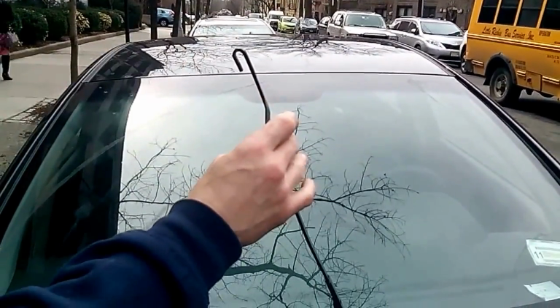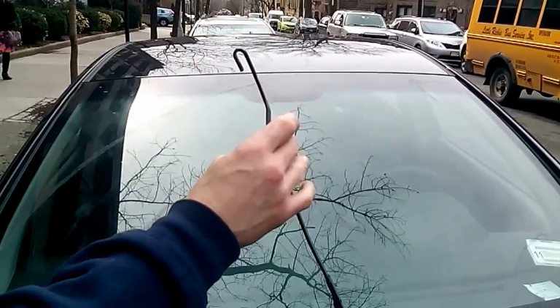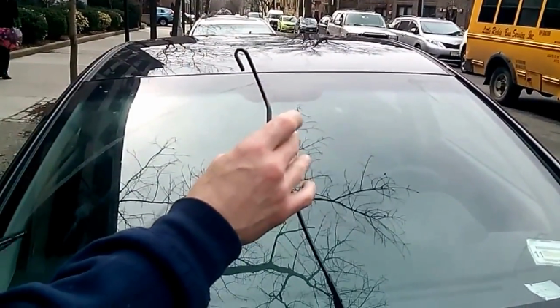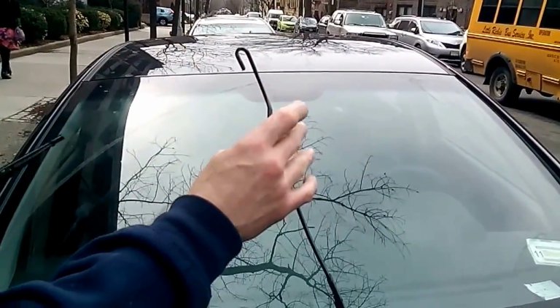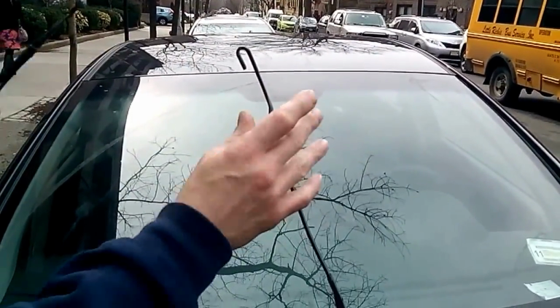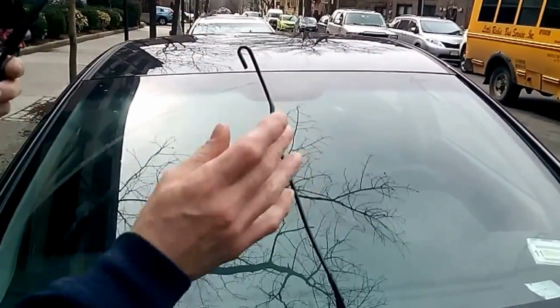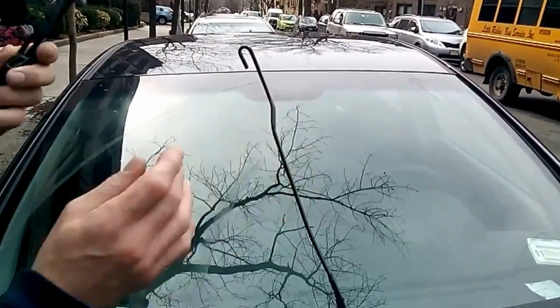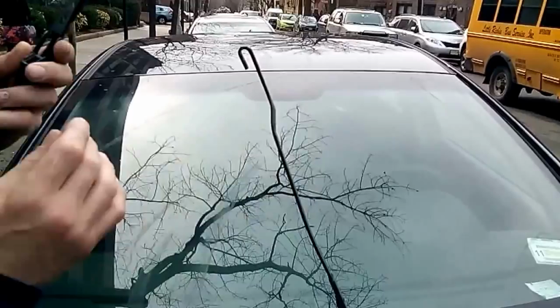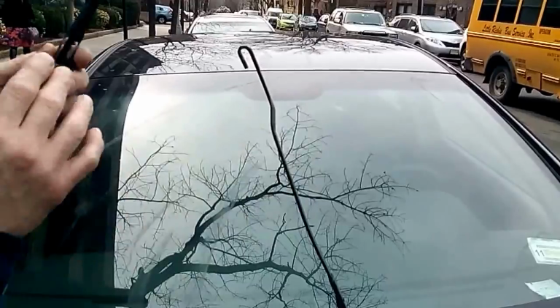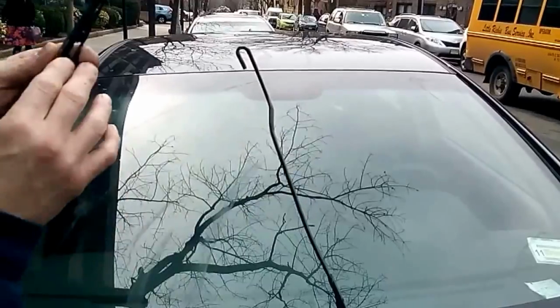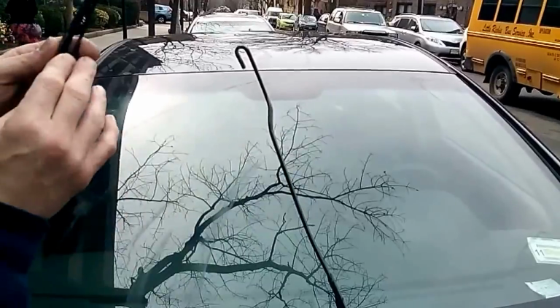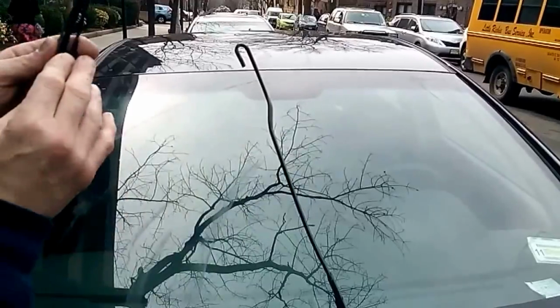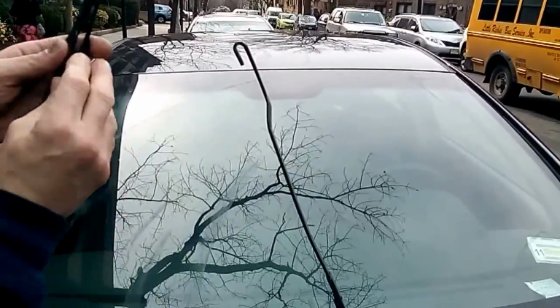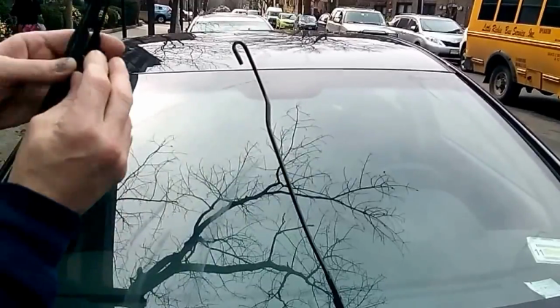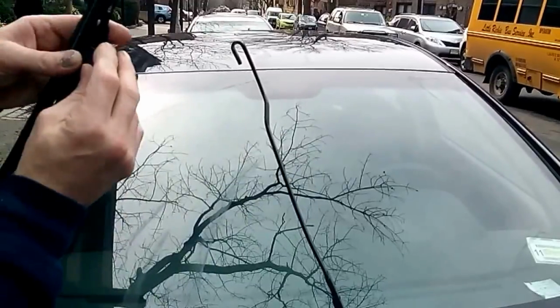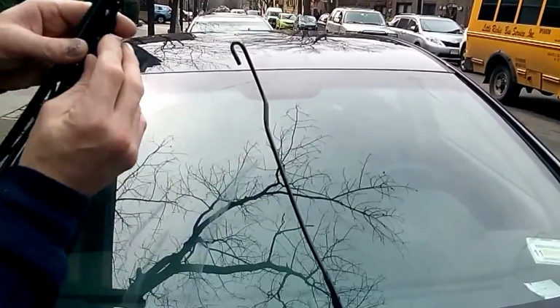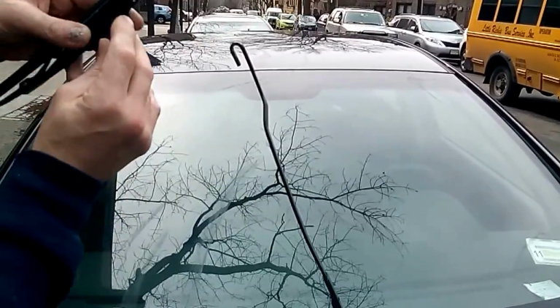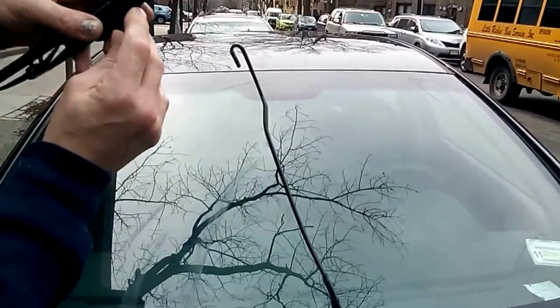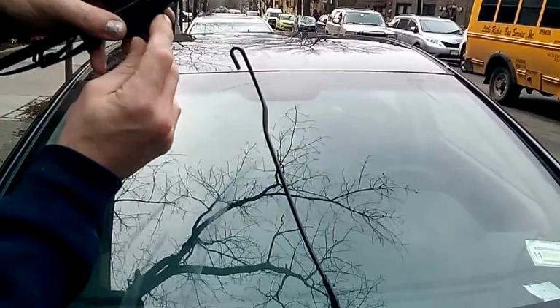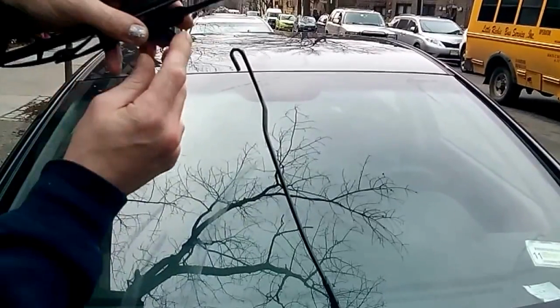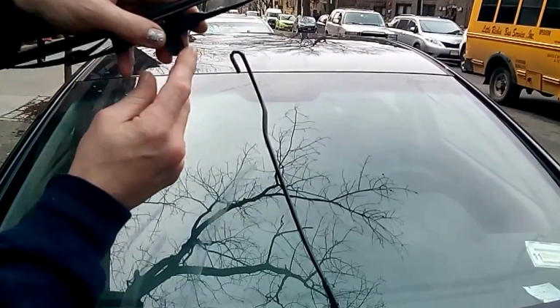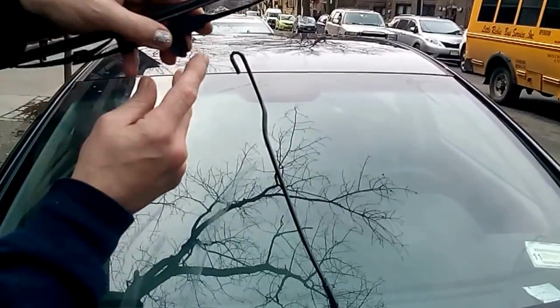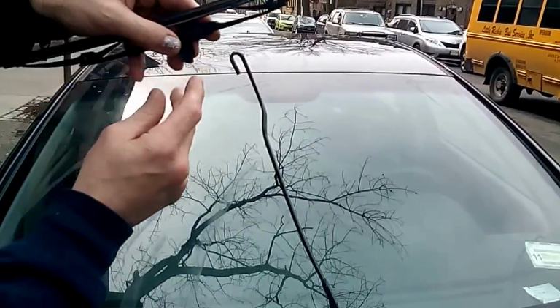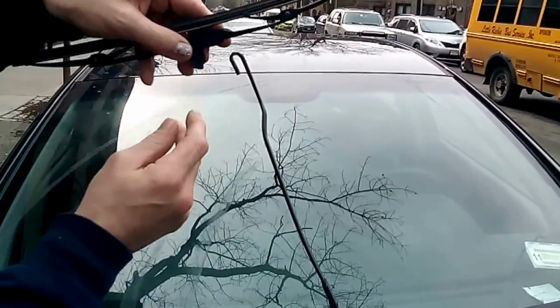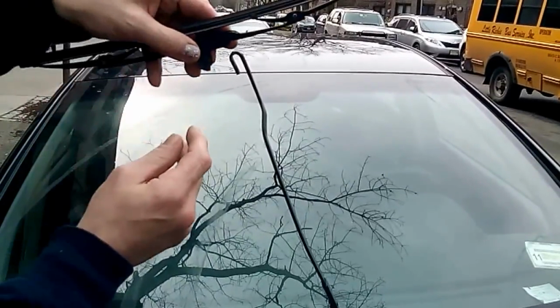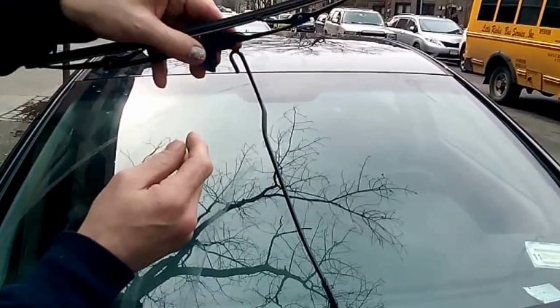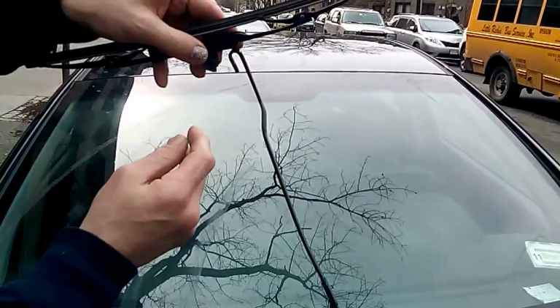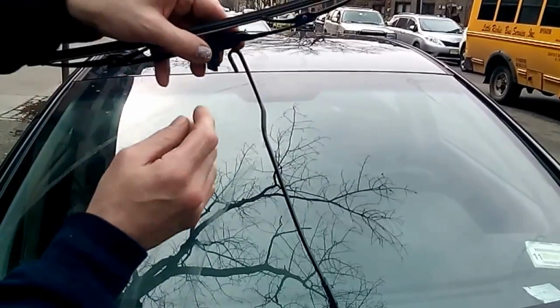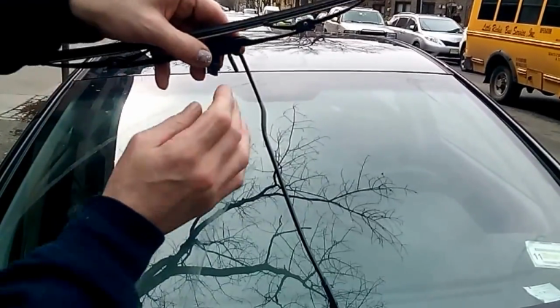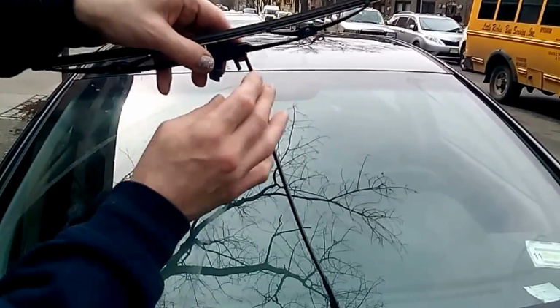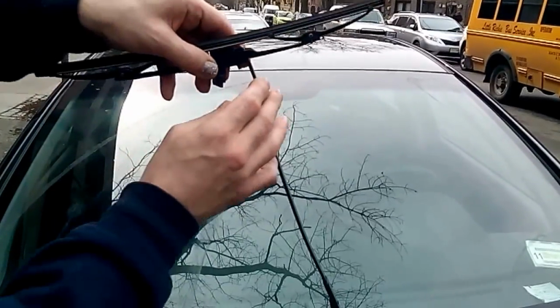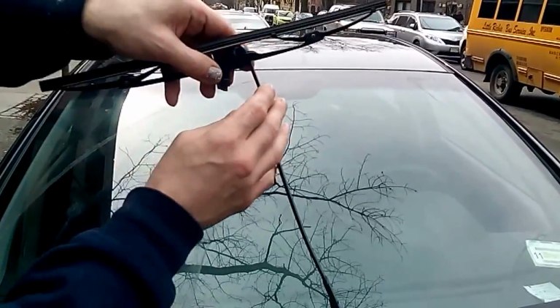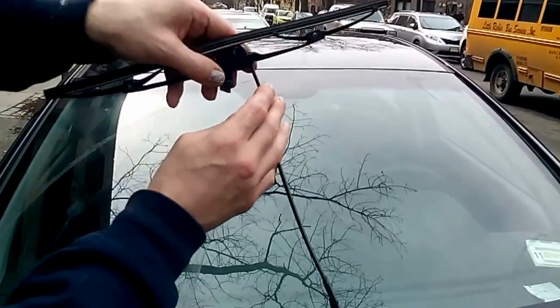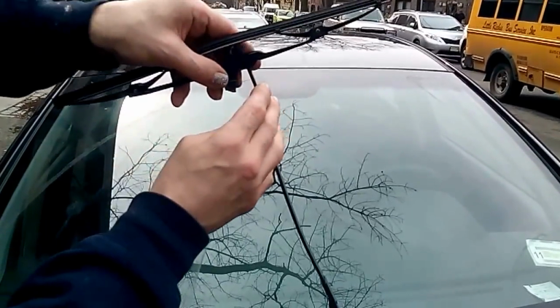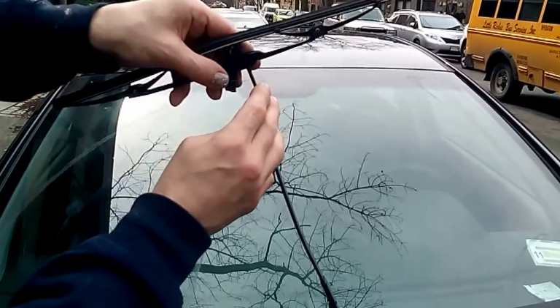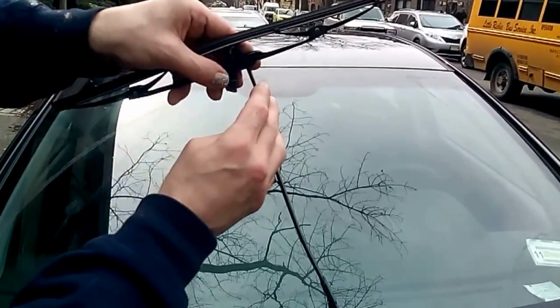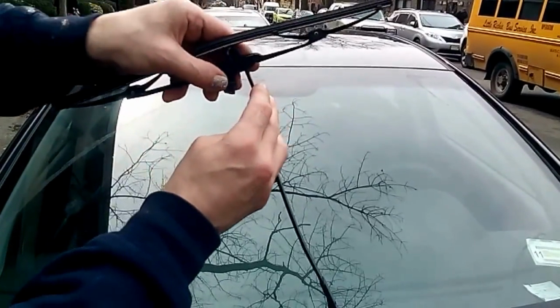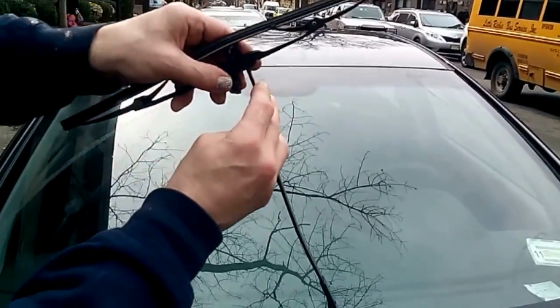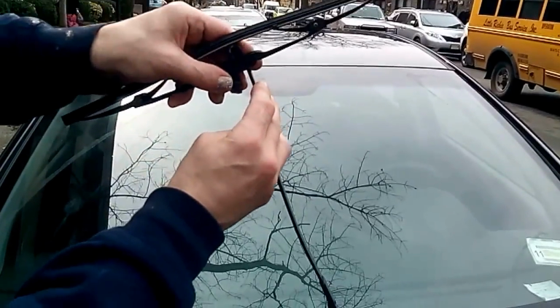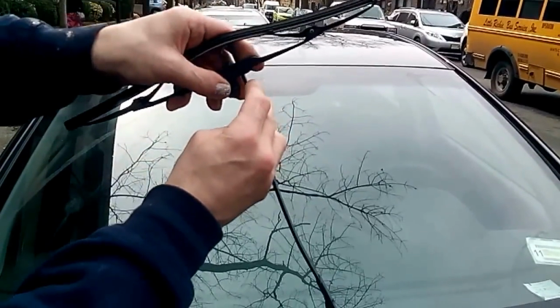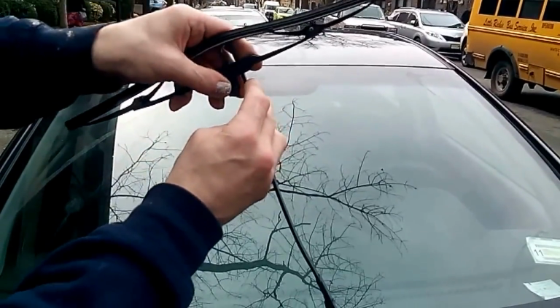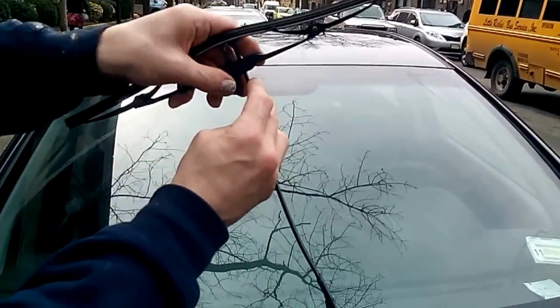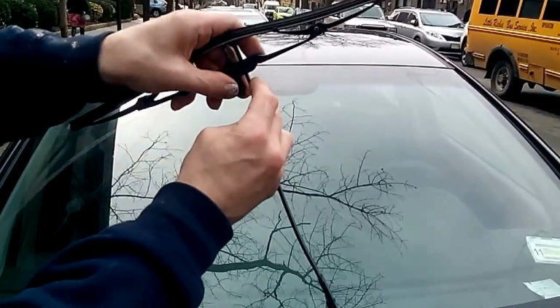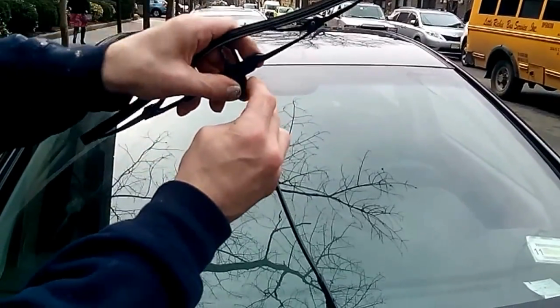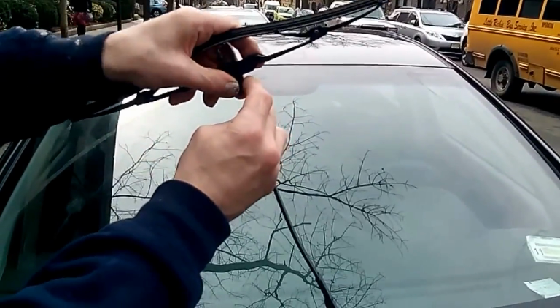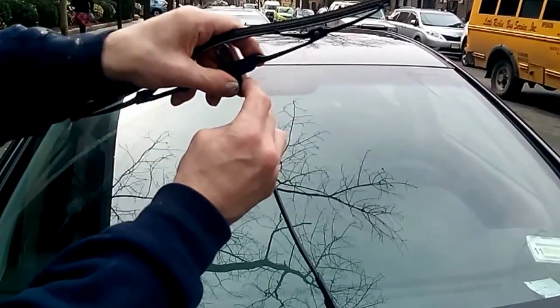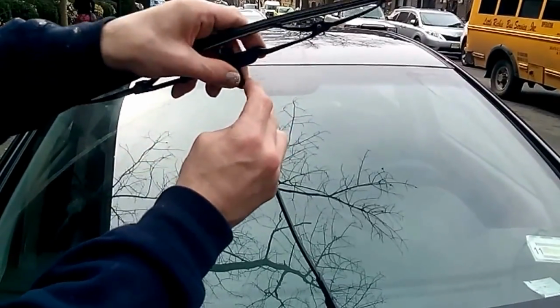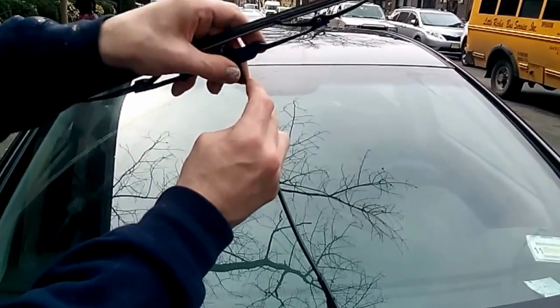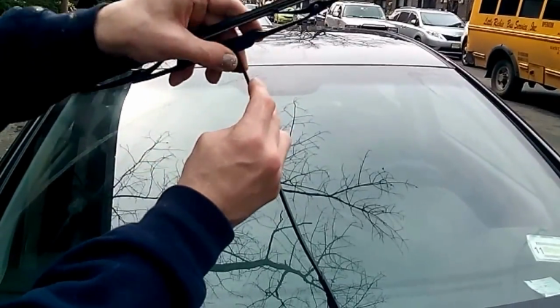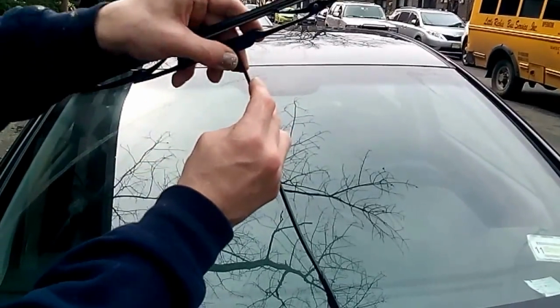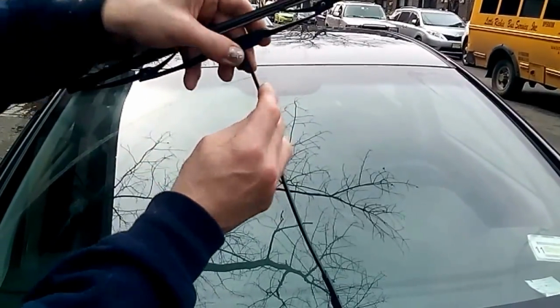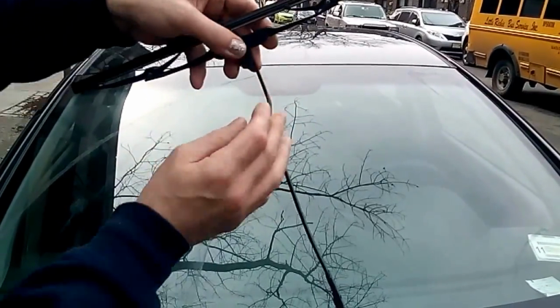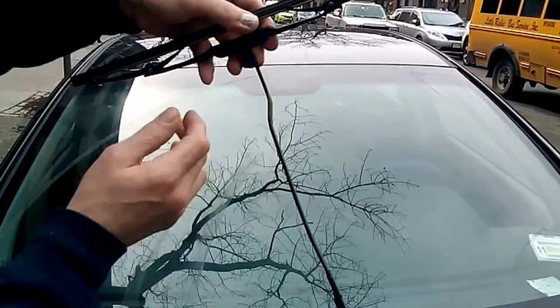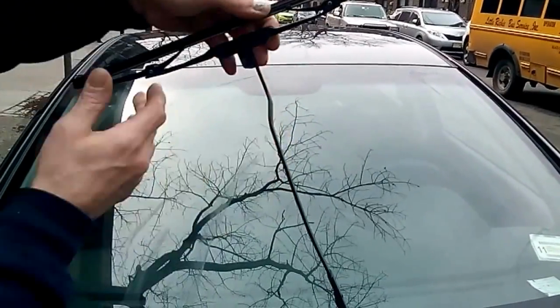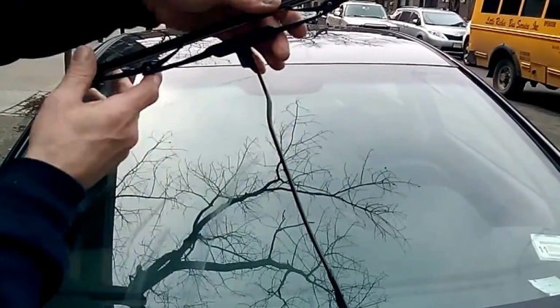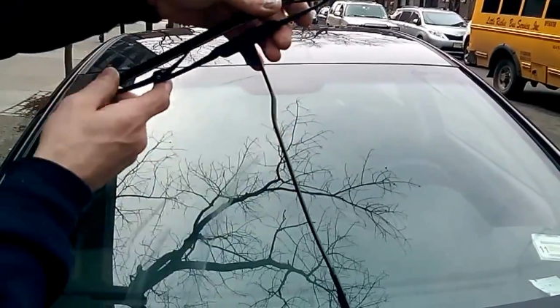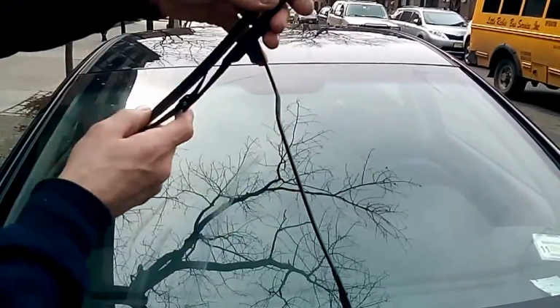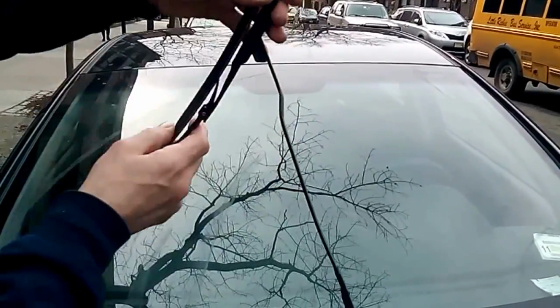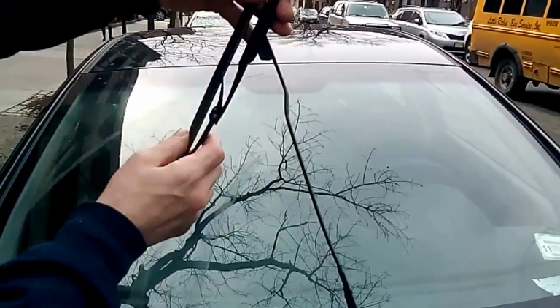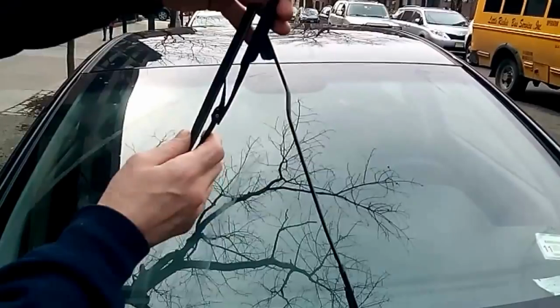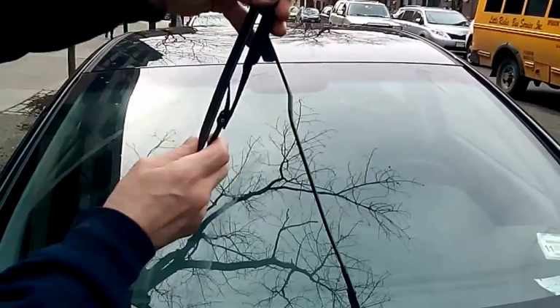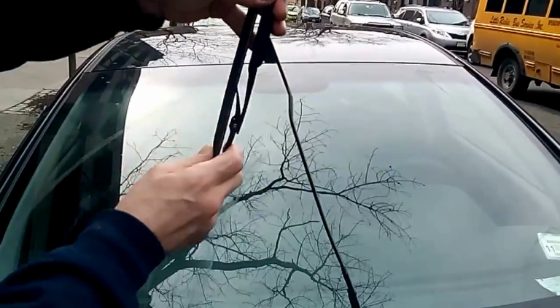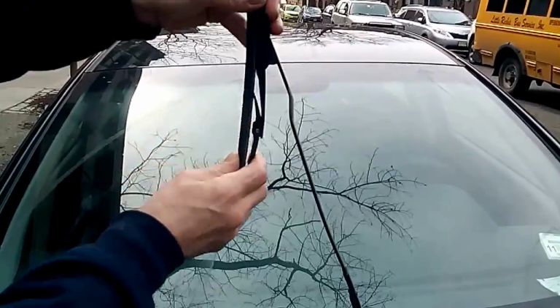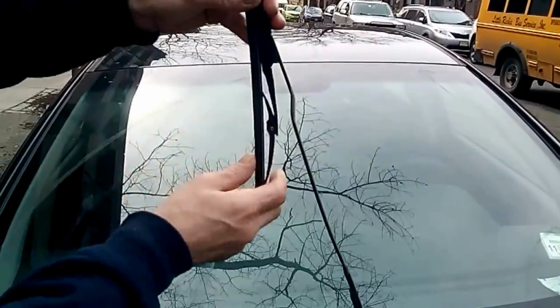Installation: when you get the new one, put the flap open, push it right through the loop, bring it up until it clicks and you're done.